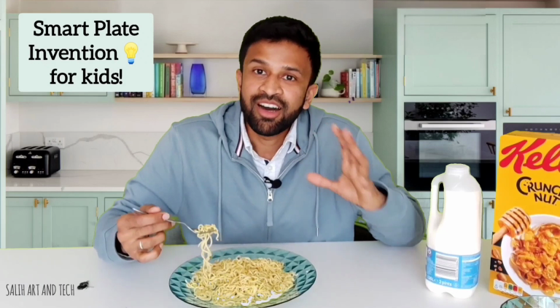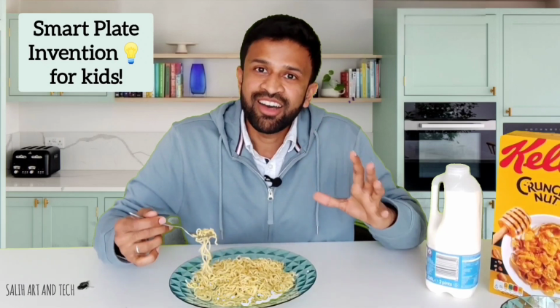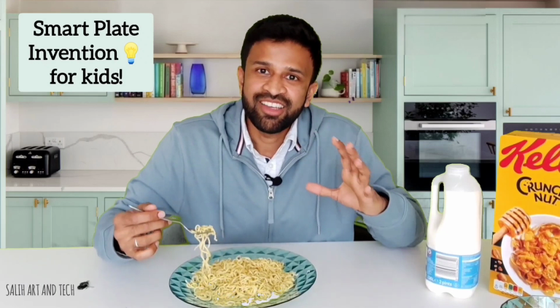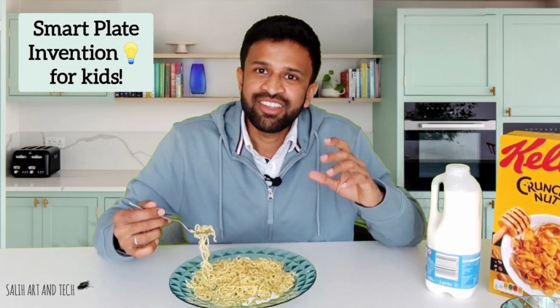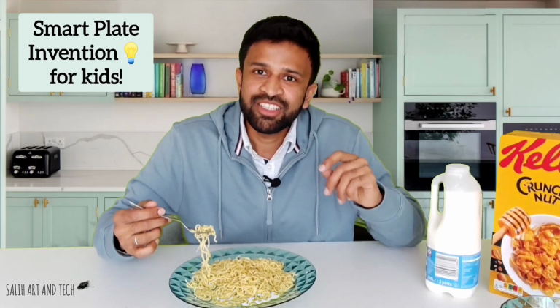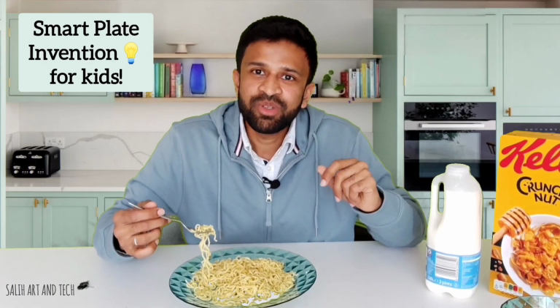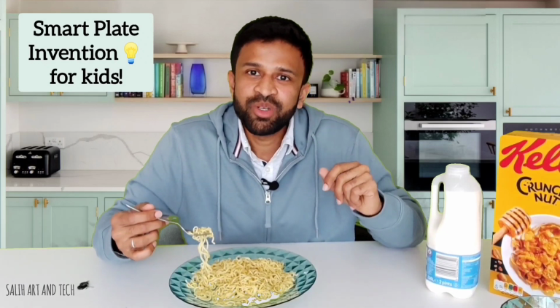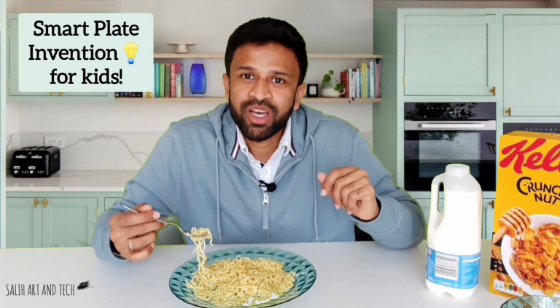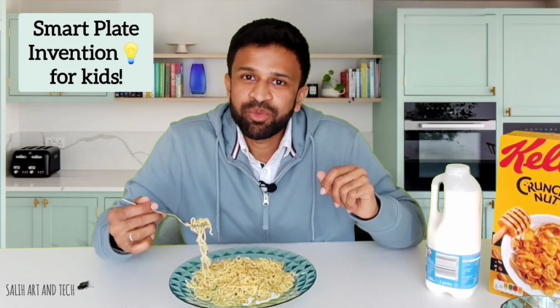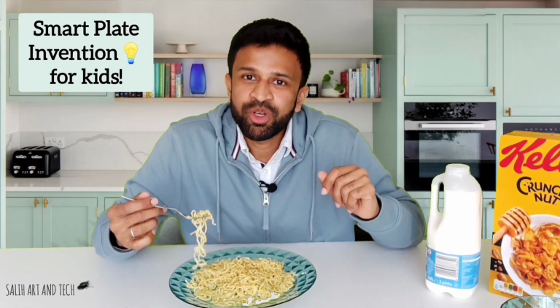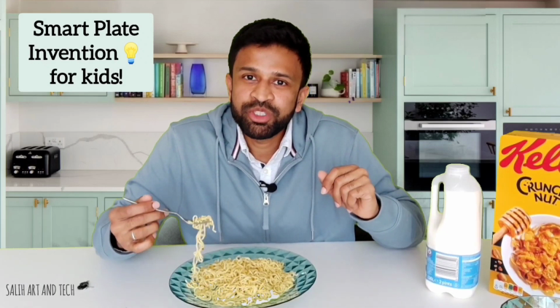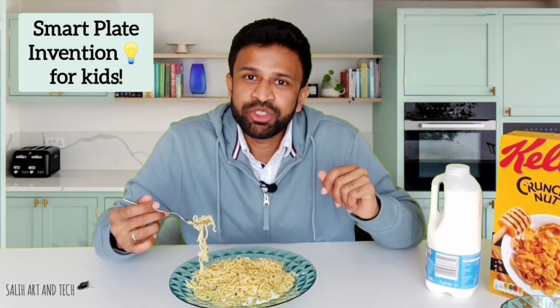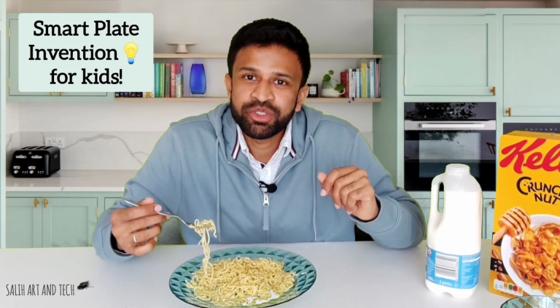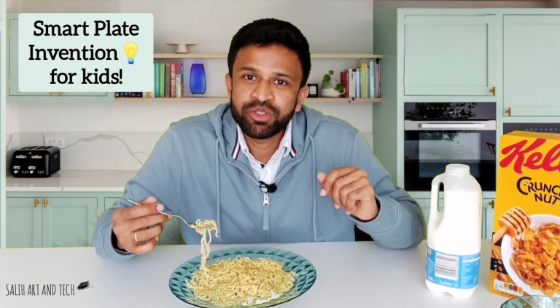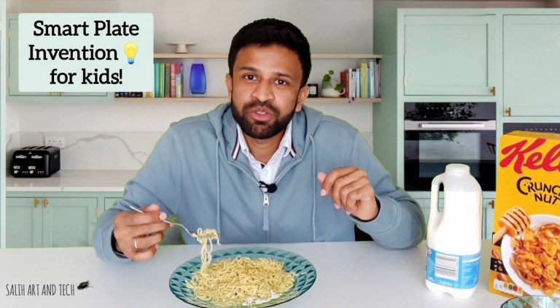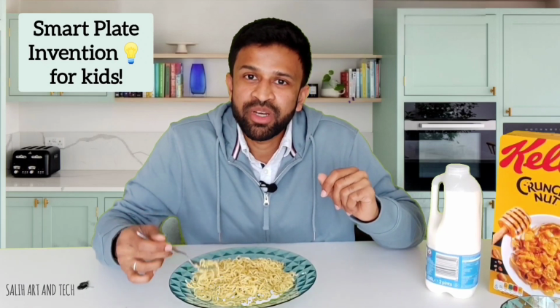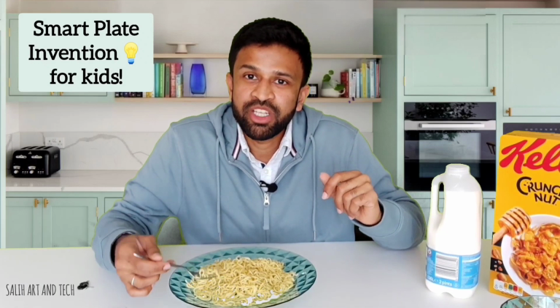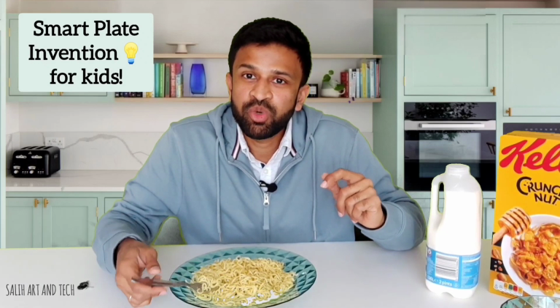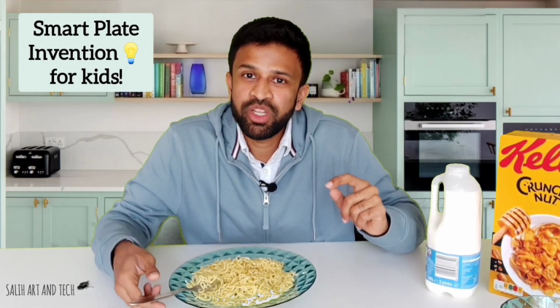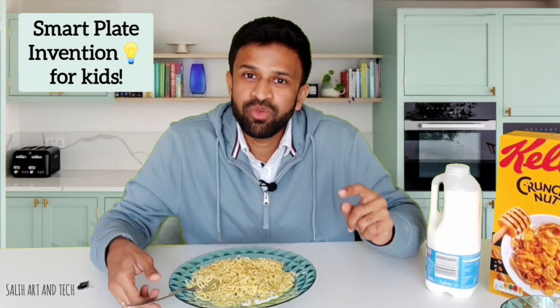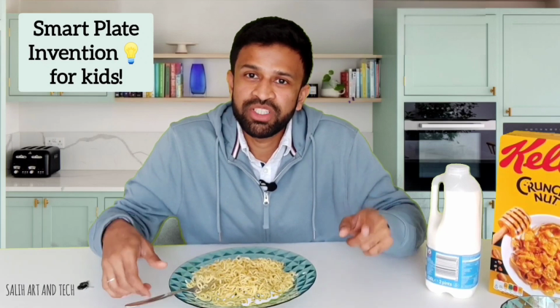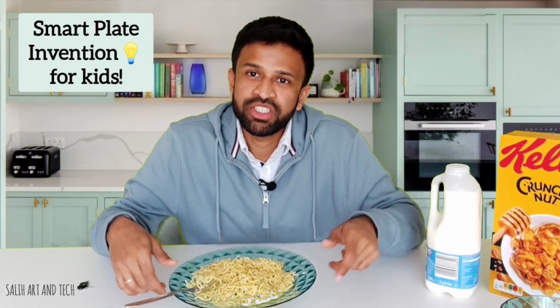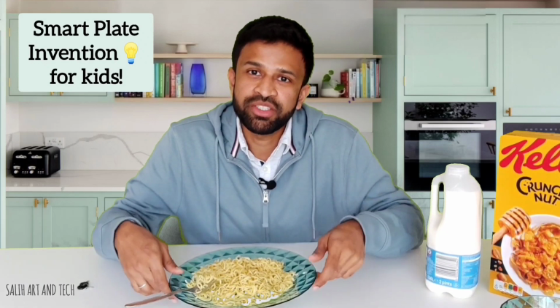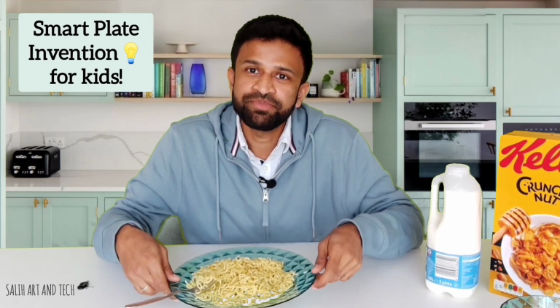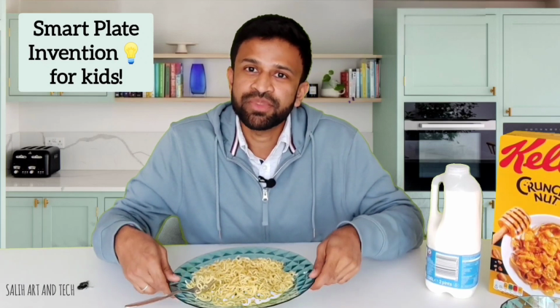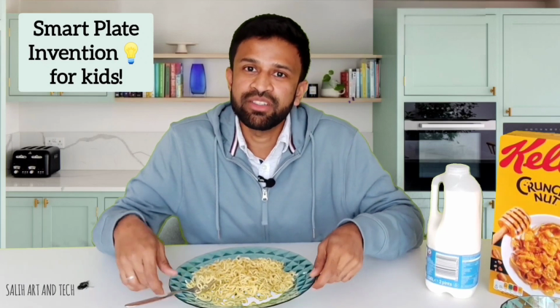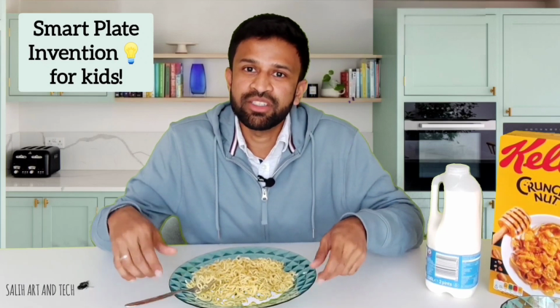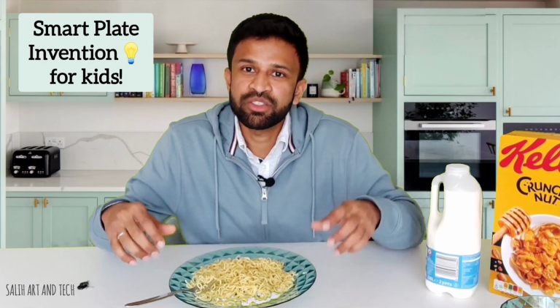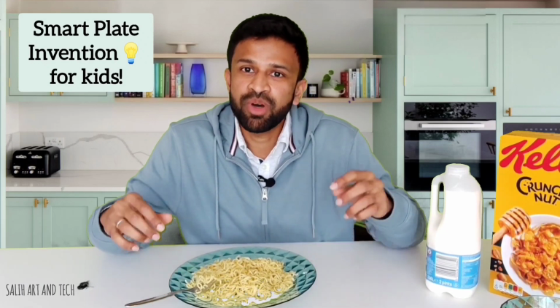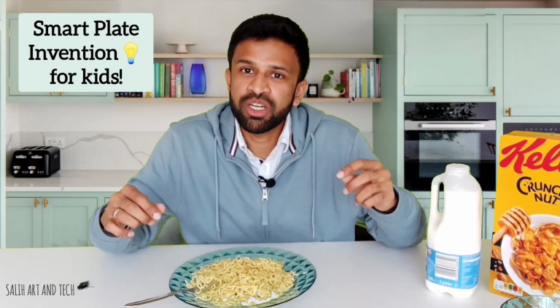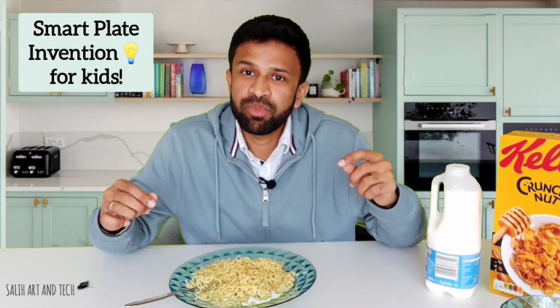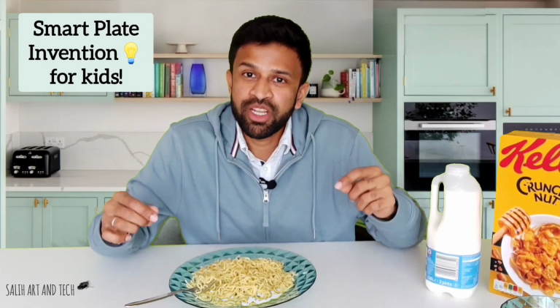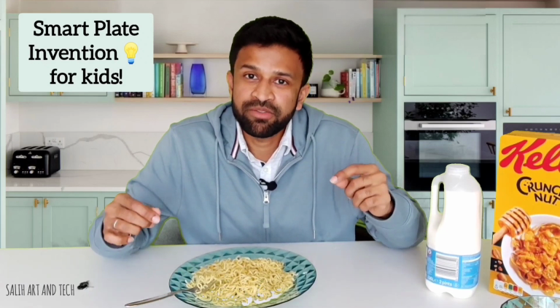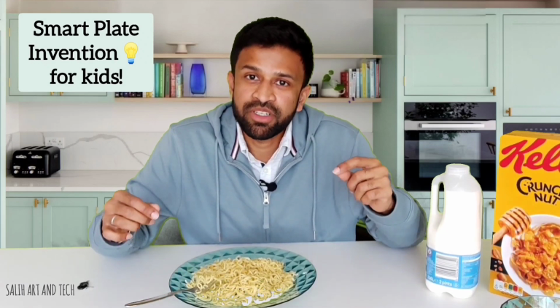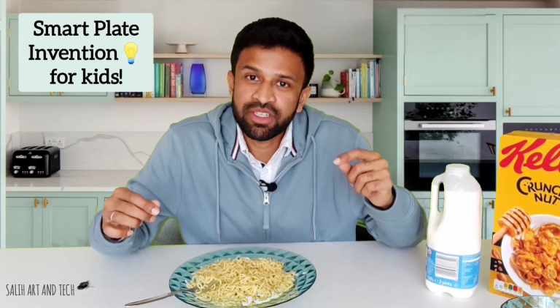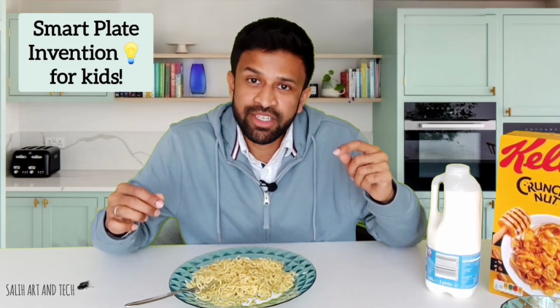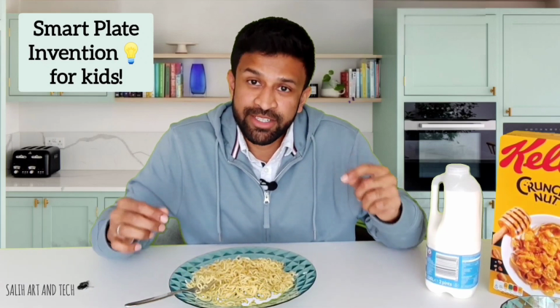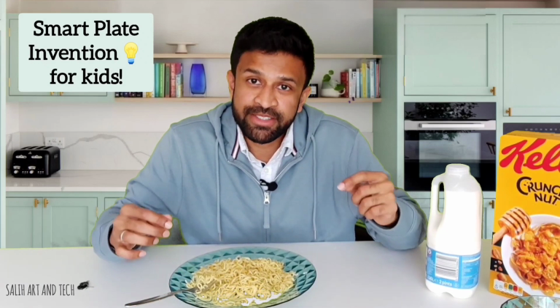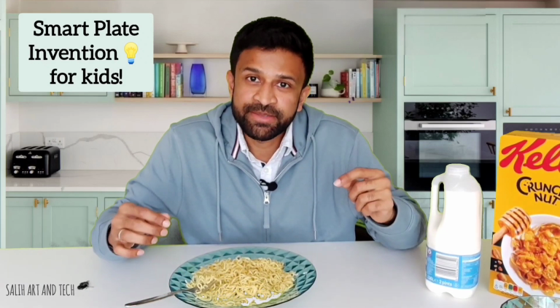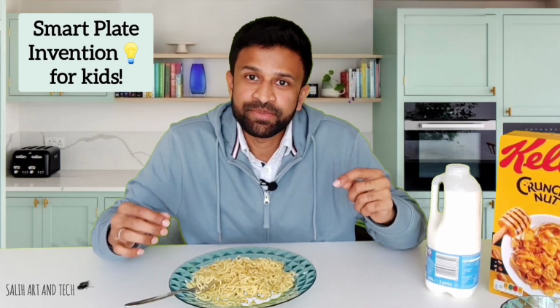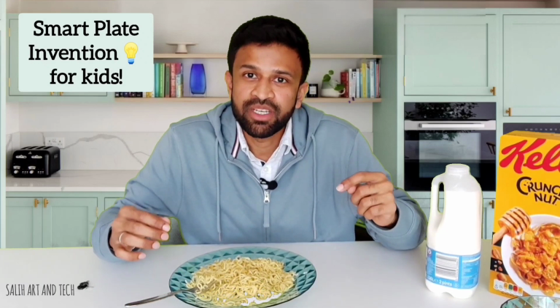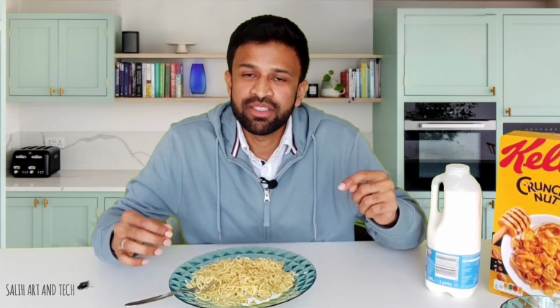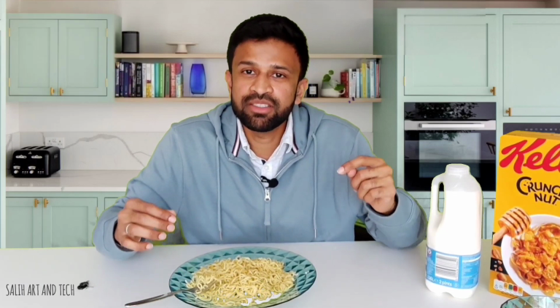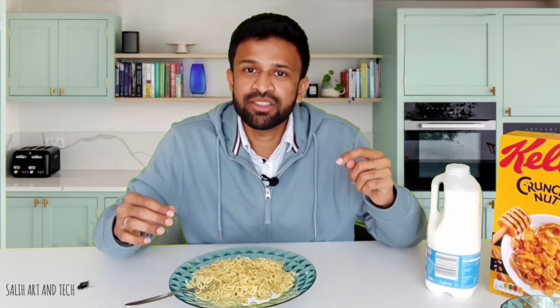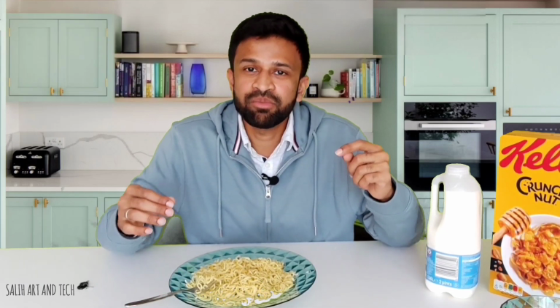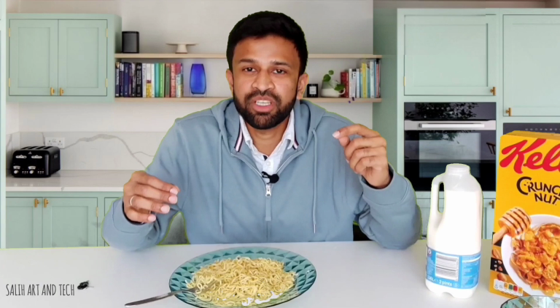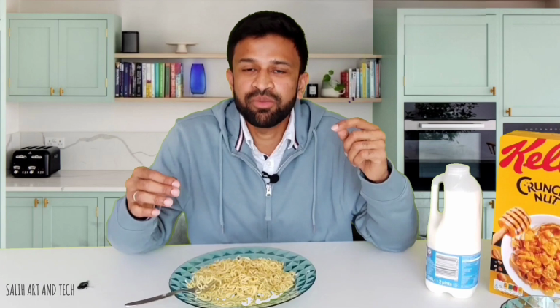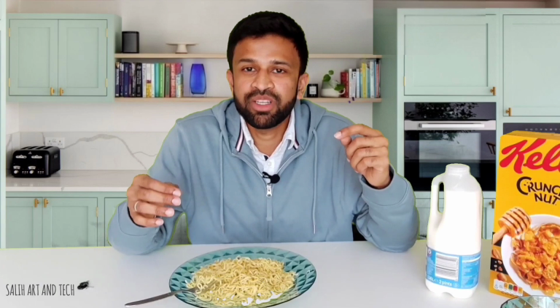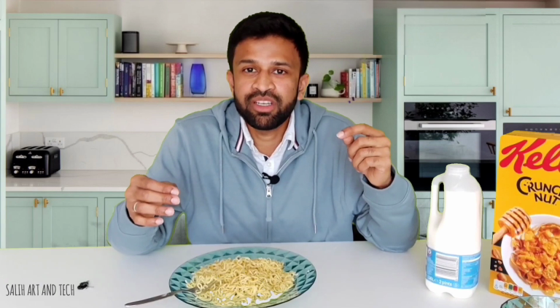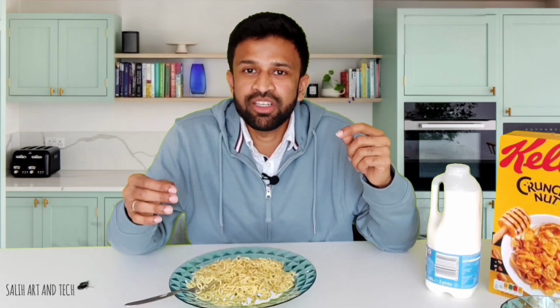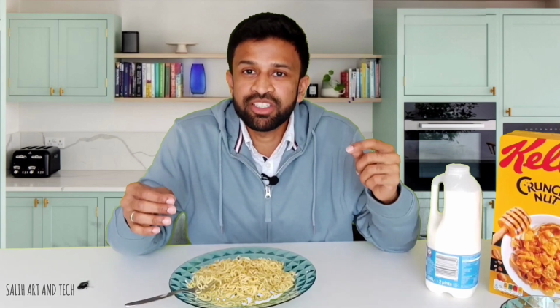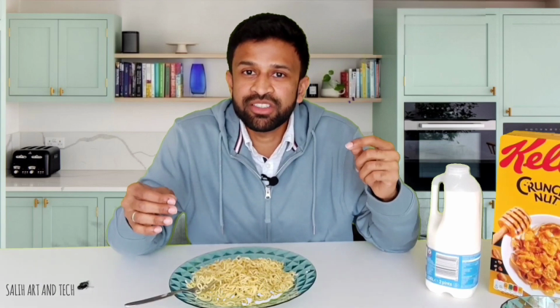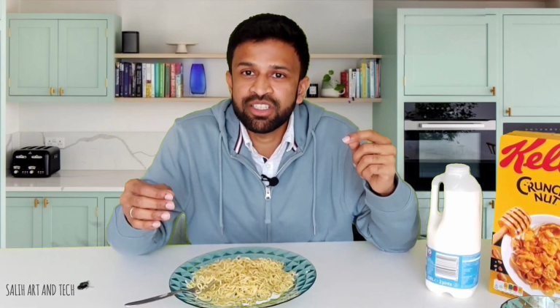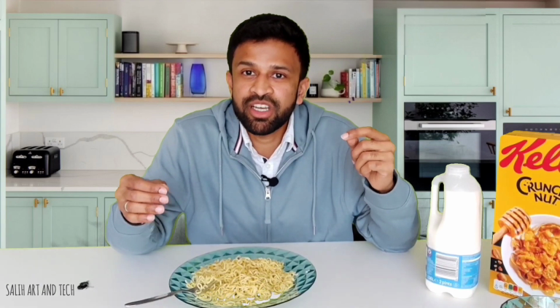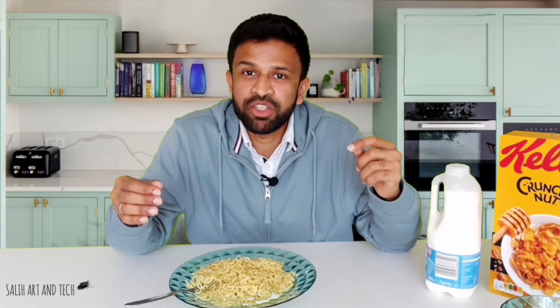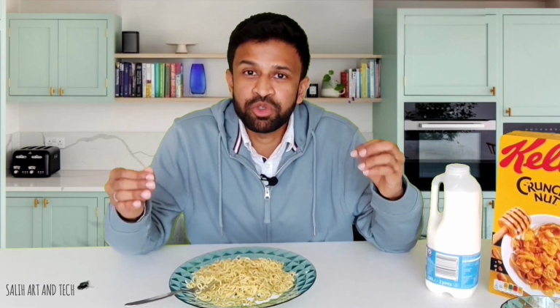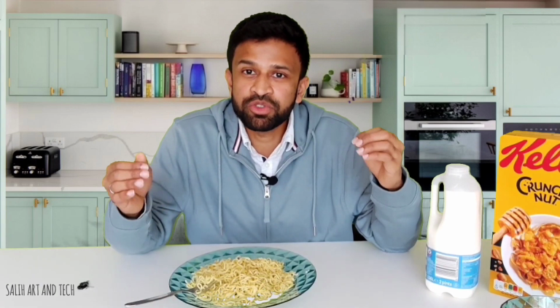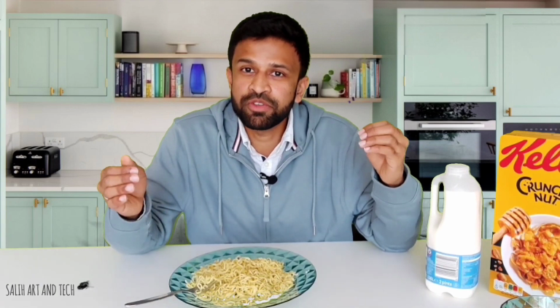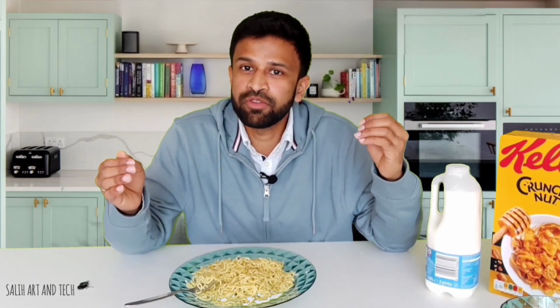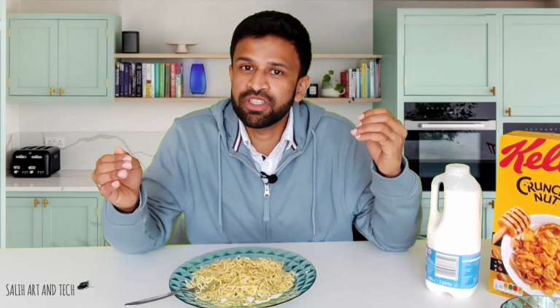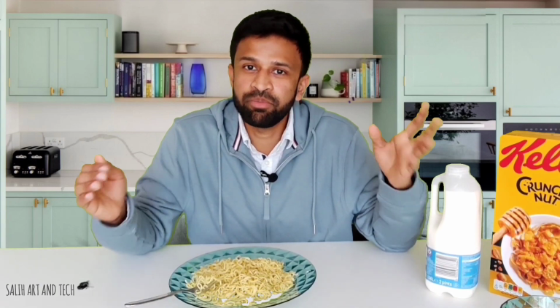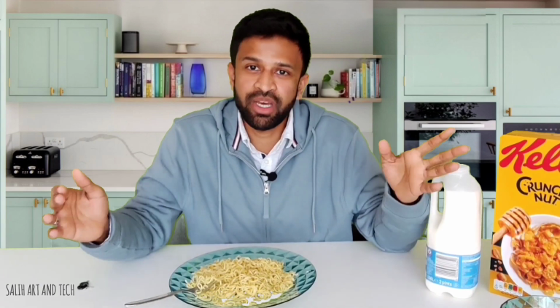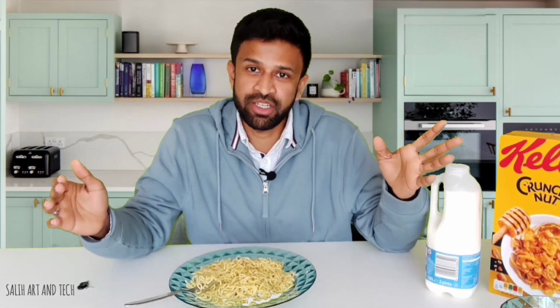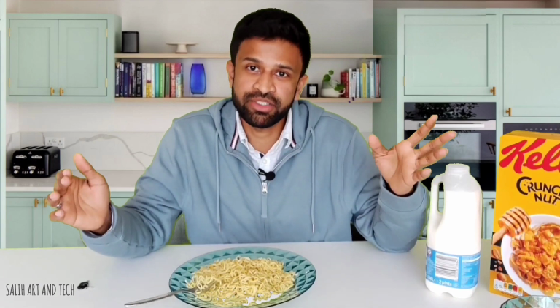Hi, in this video I am going to show you my new invention. It's a smart plate for kids. This is something very interesting and useful for the parents.